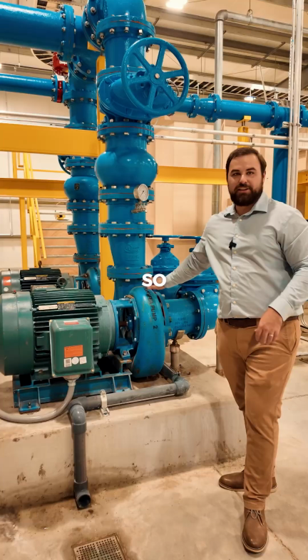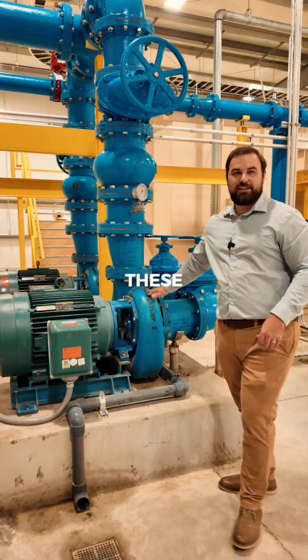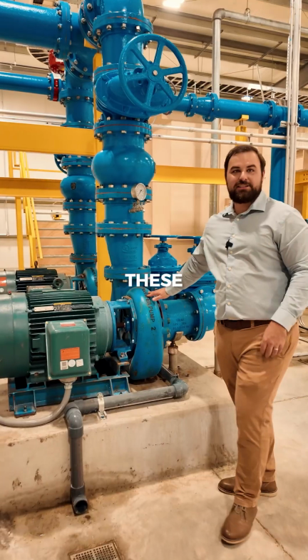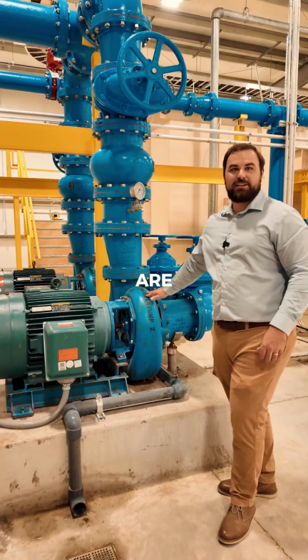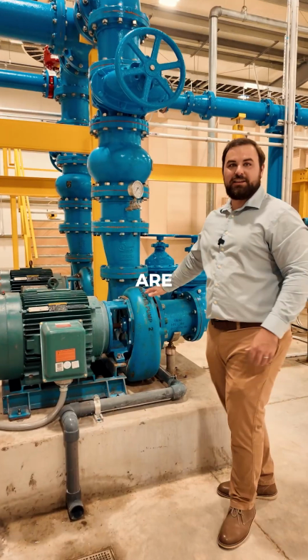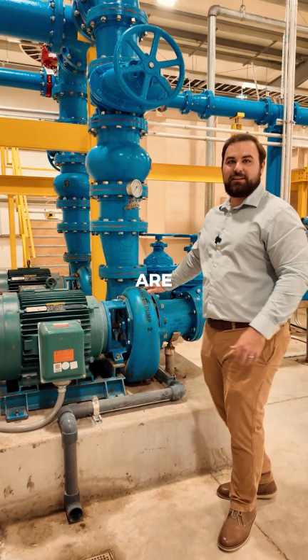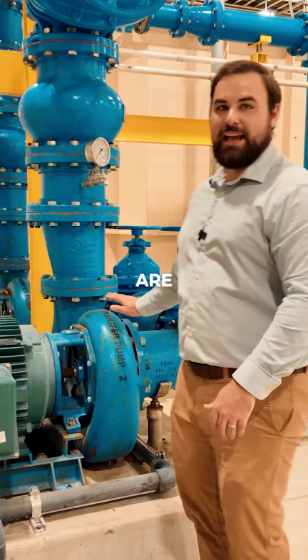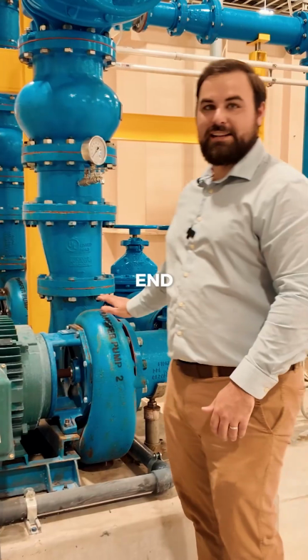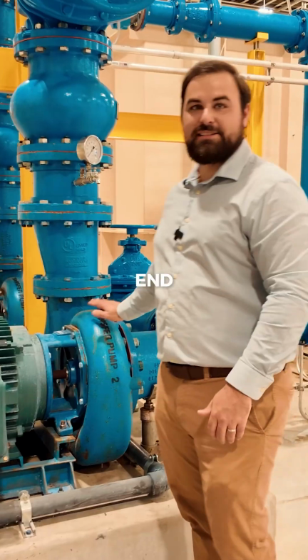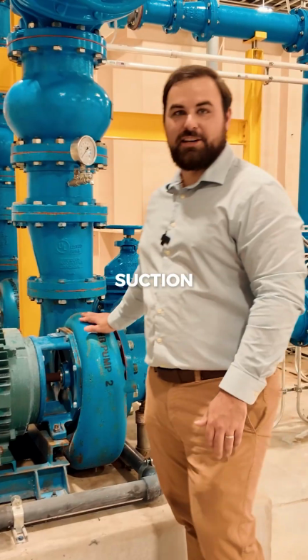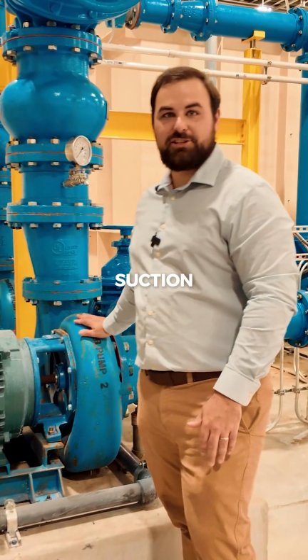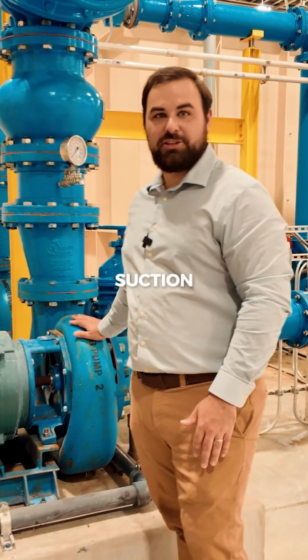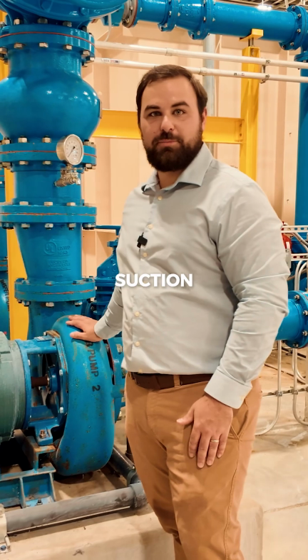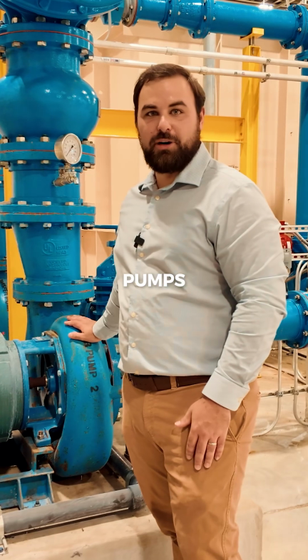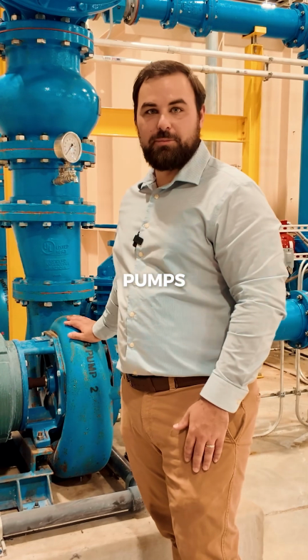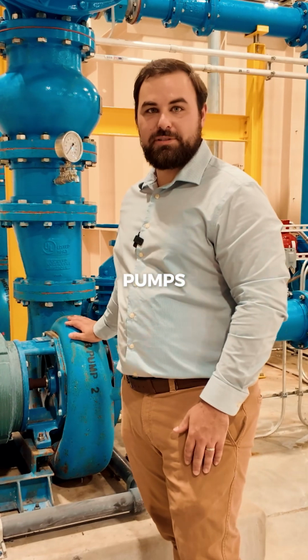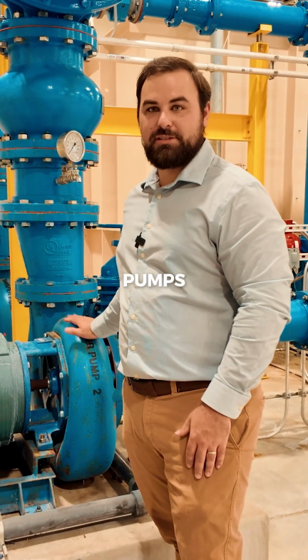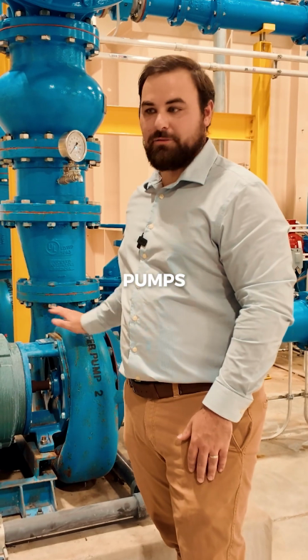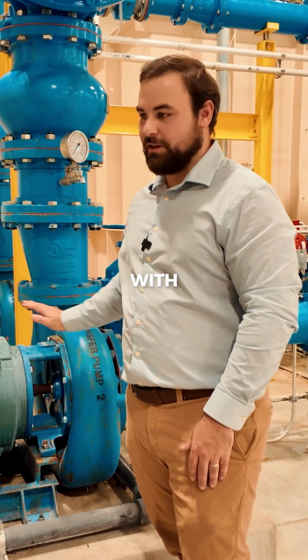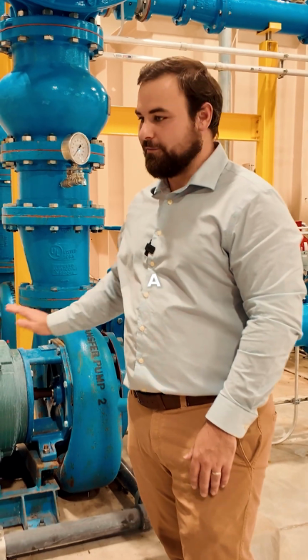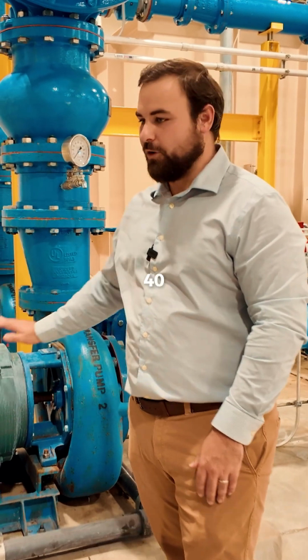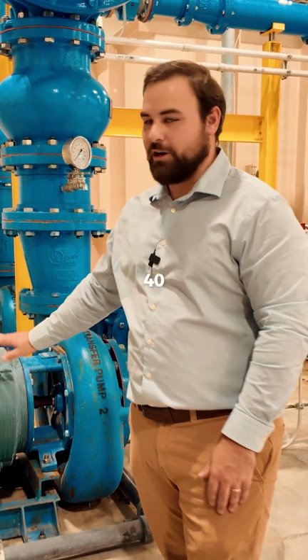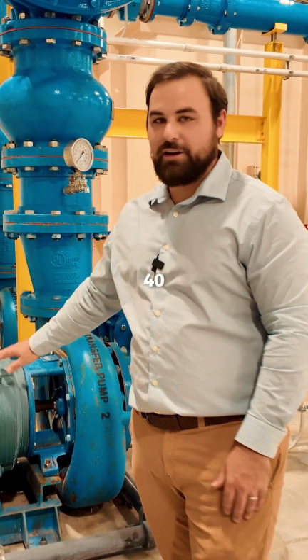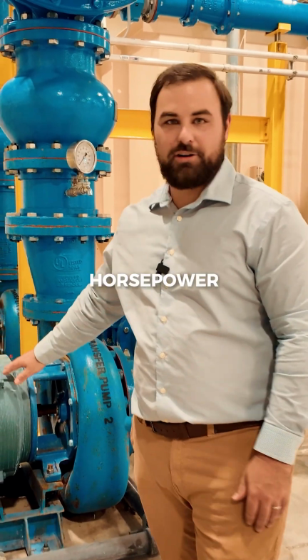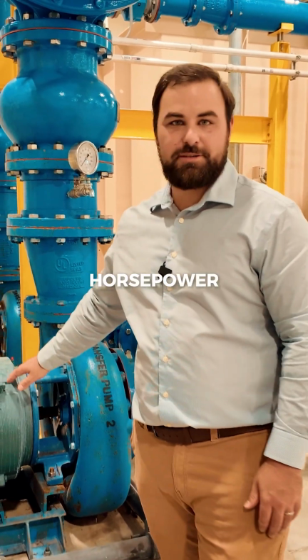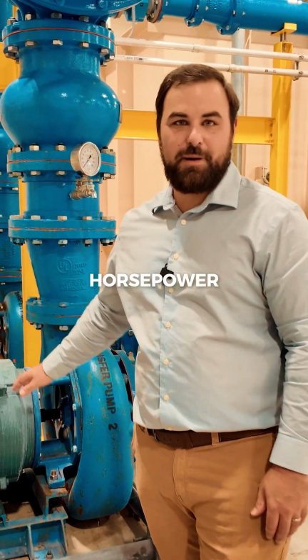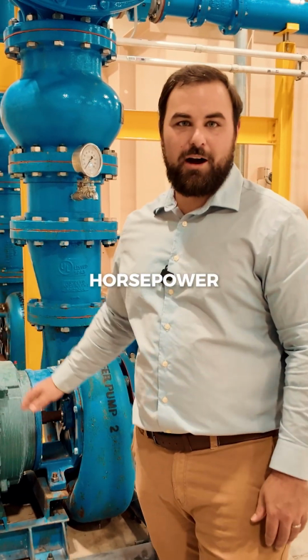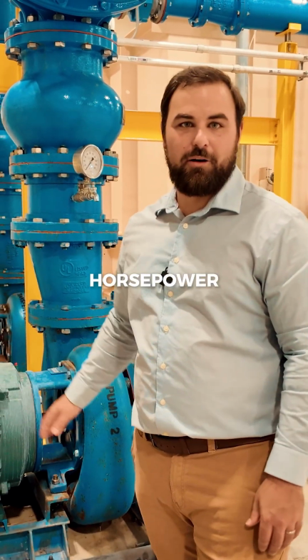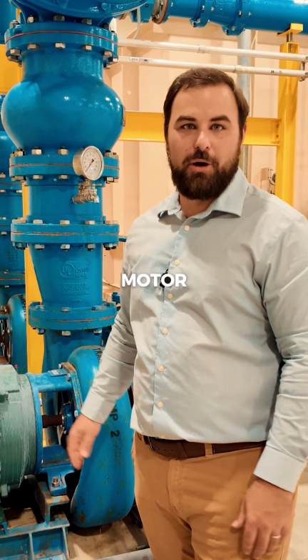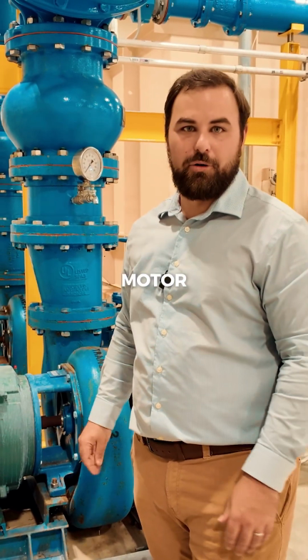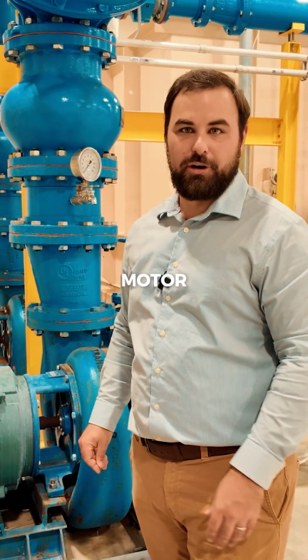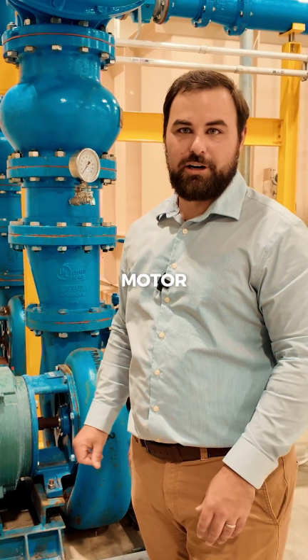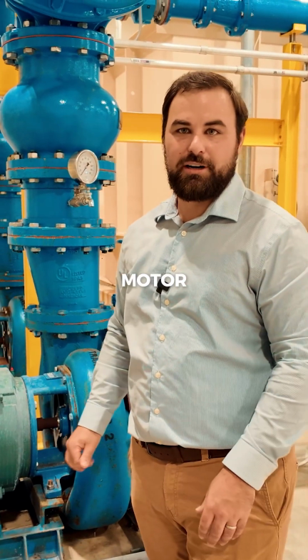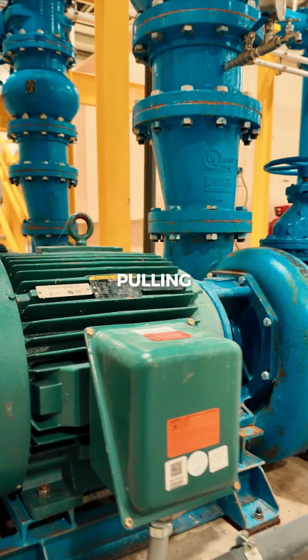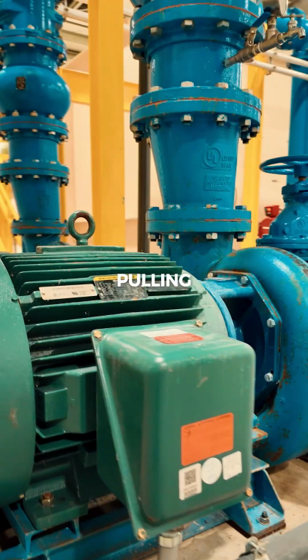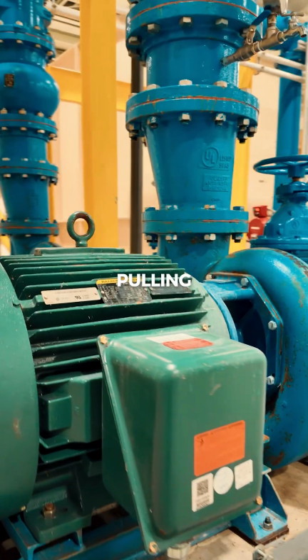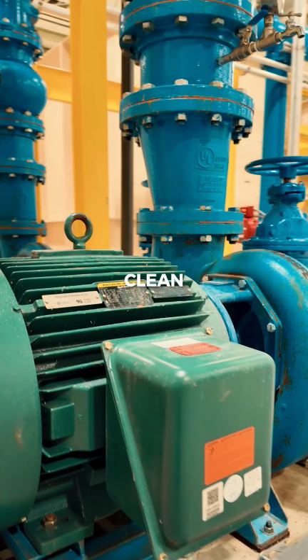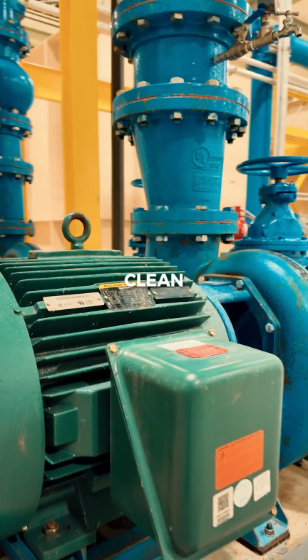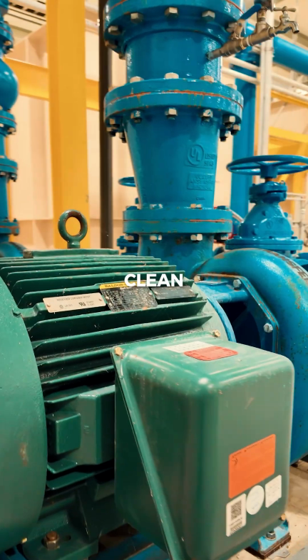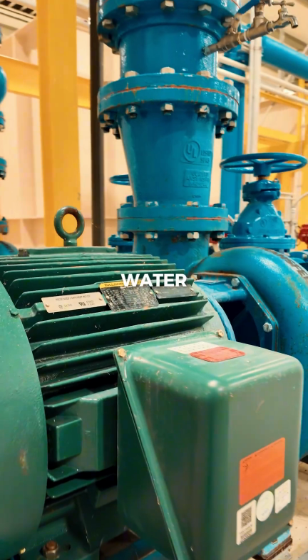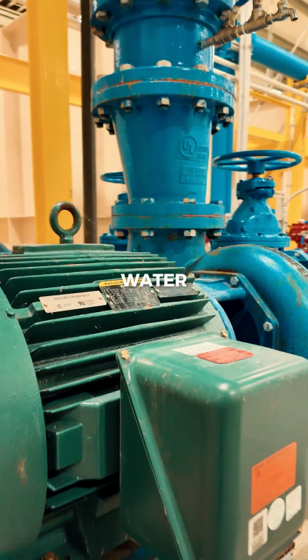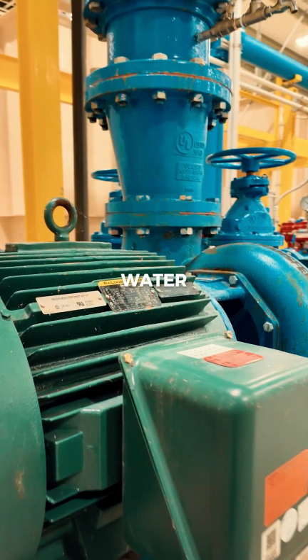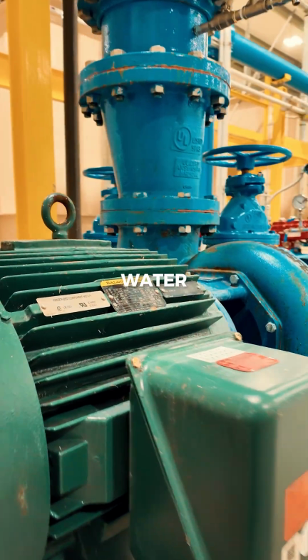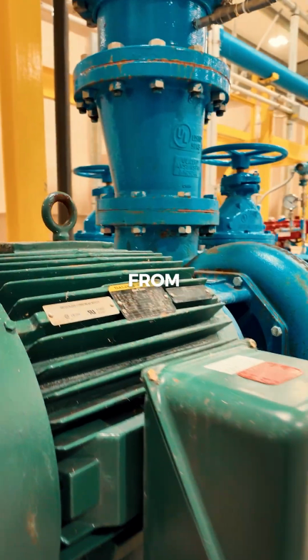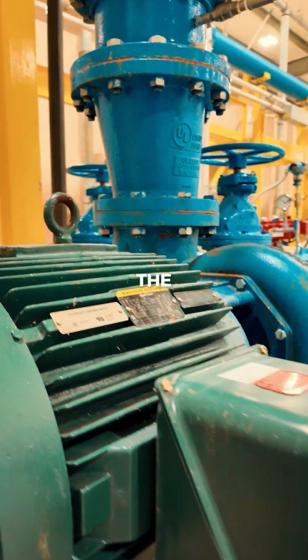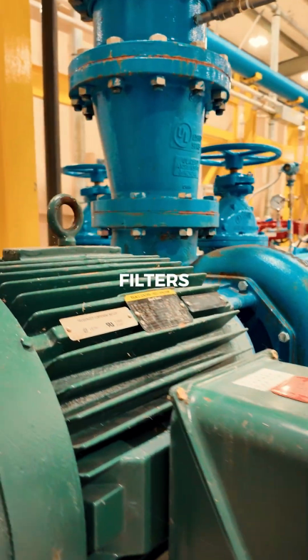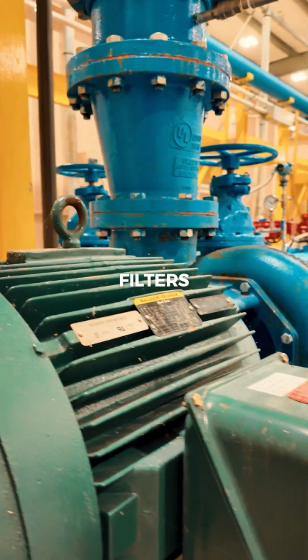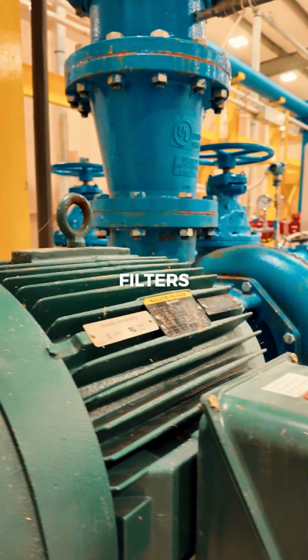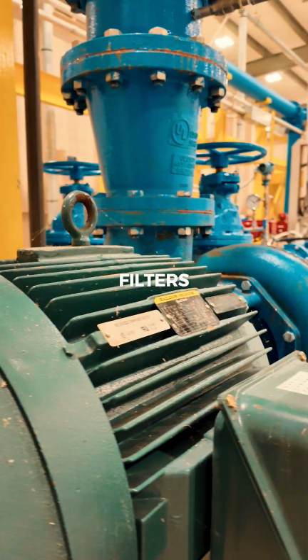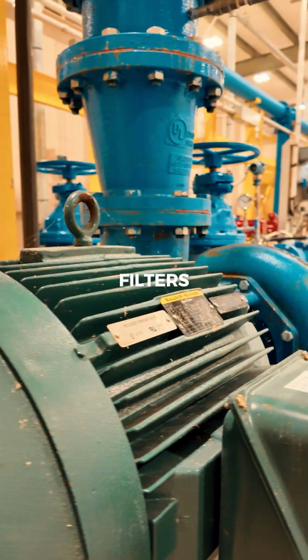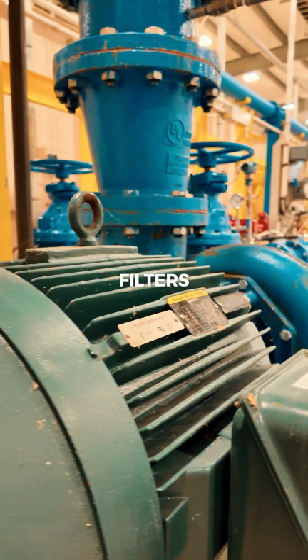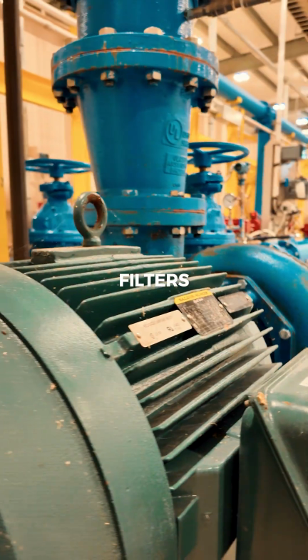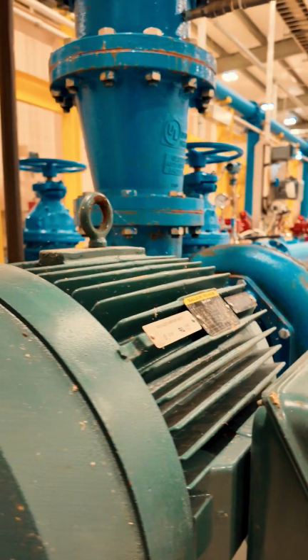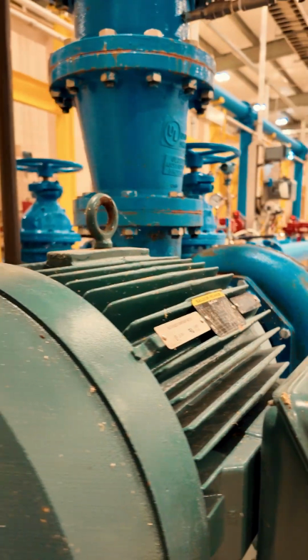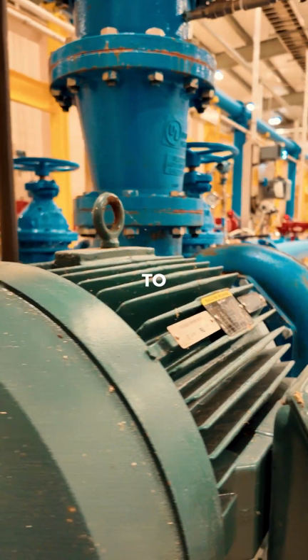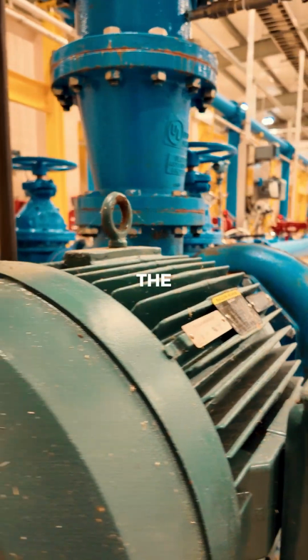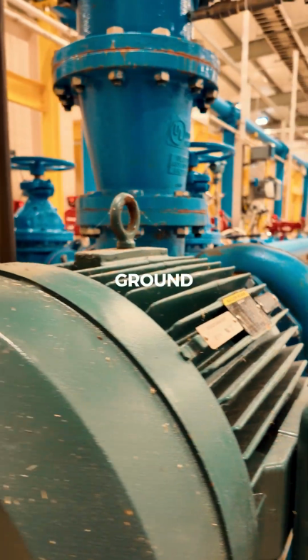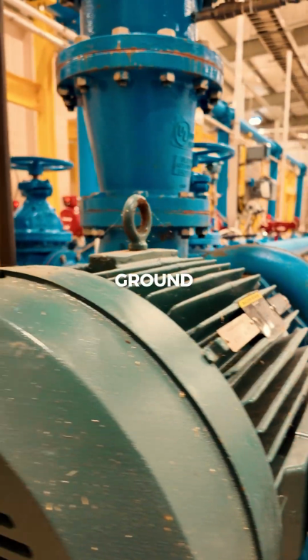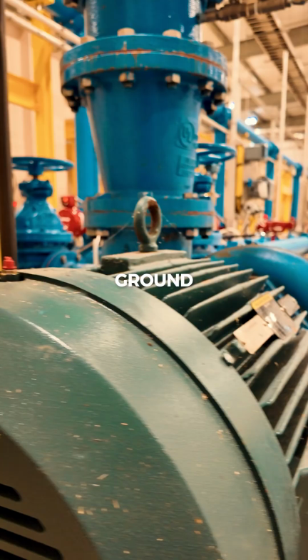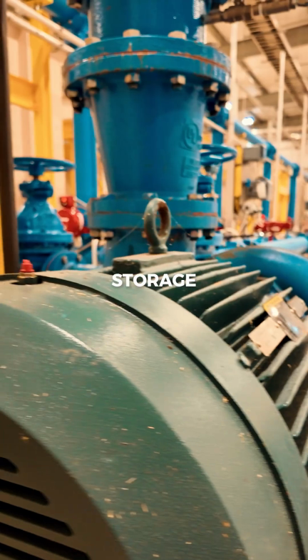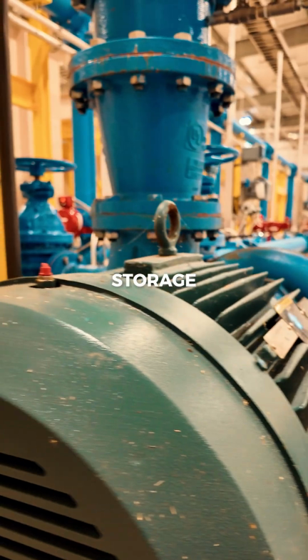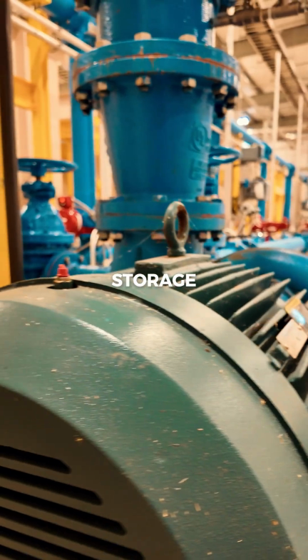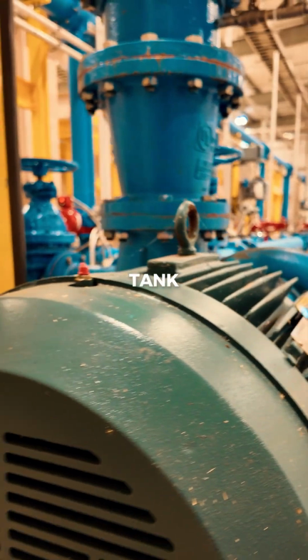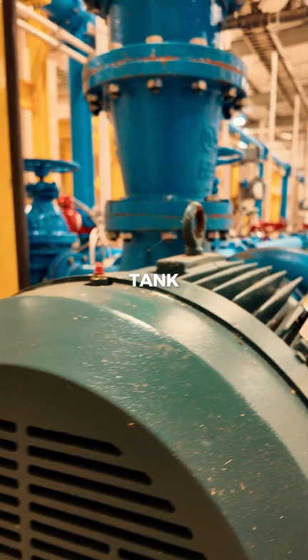These are end suction pumps with a 40 horsepower motor, pulling clean water from the filters to the ground storage tank.